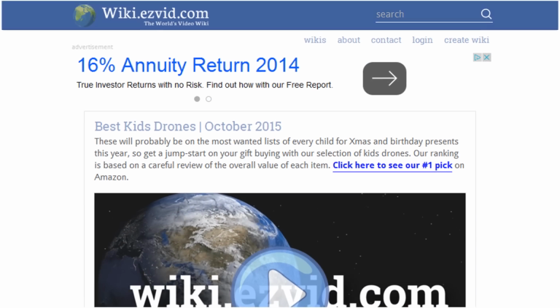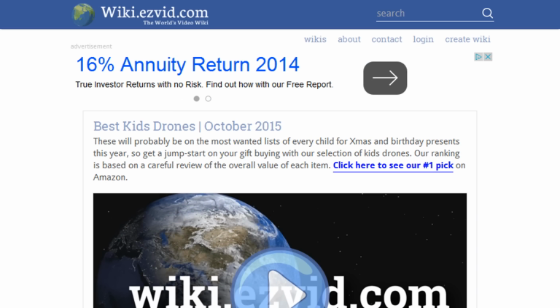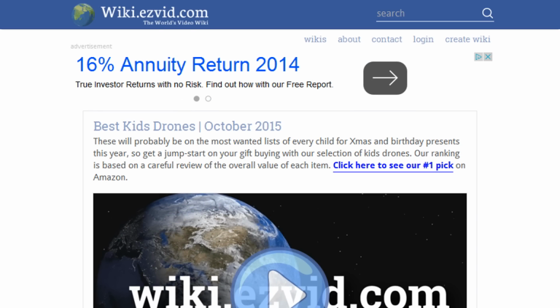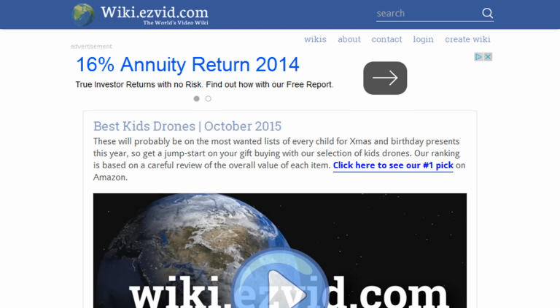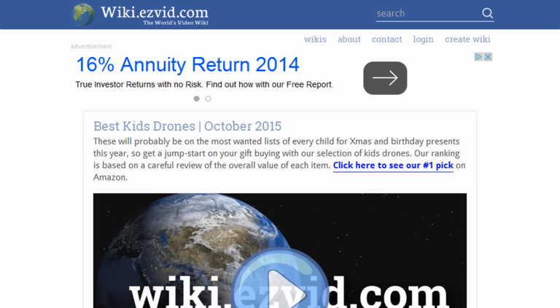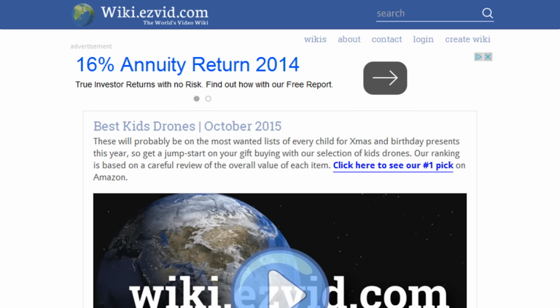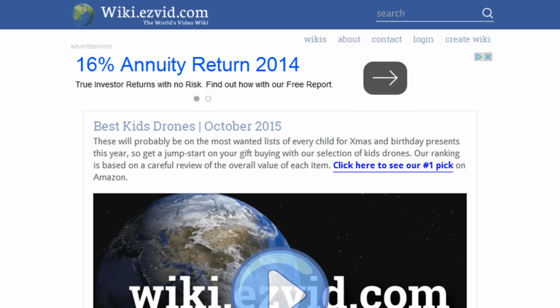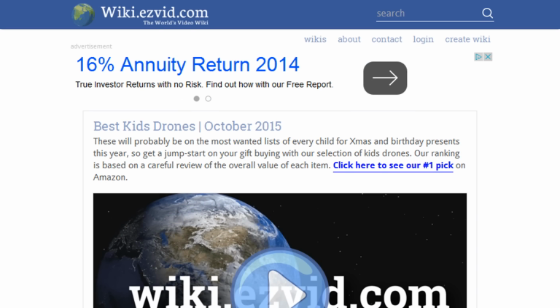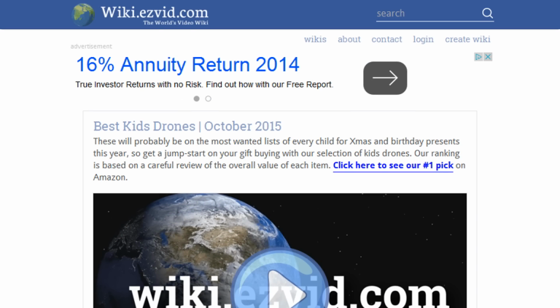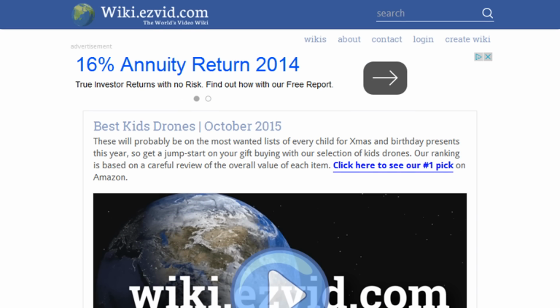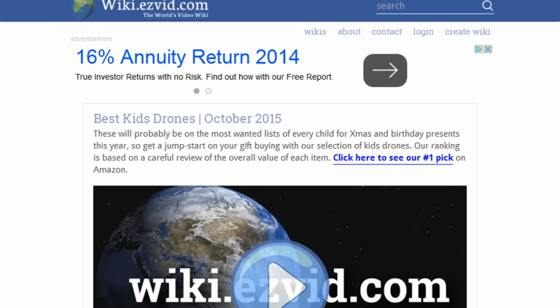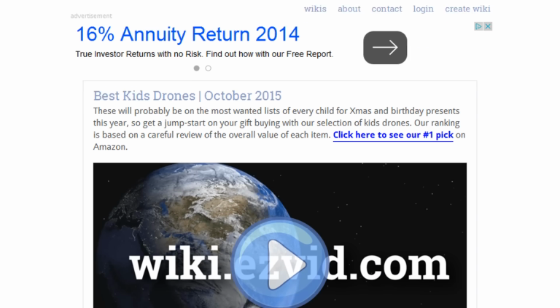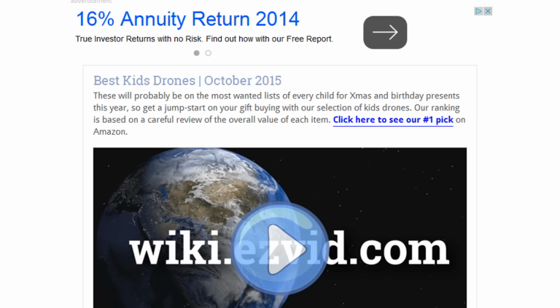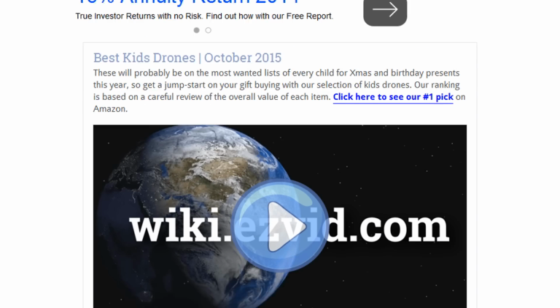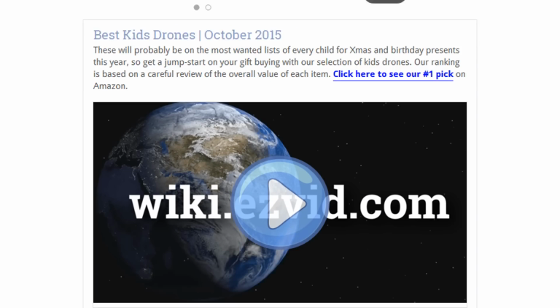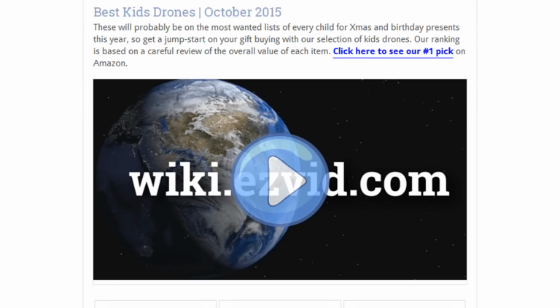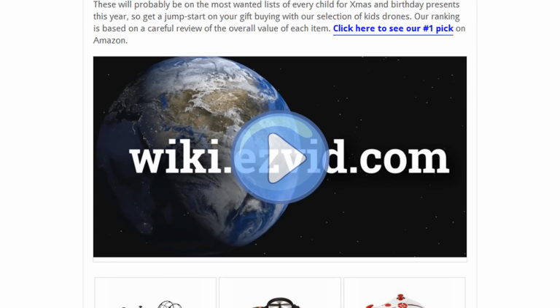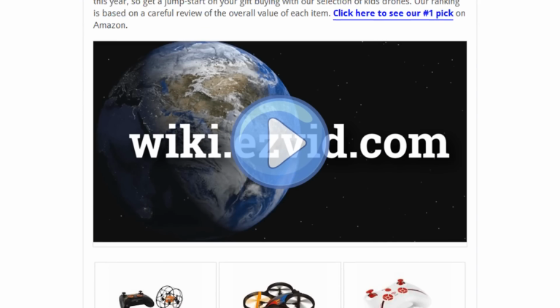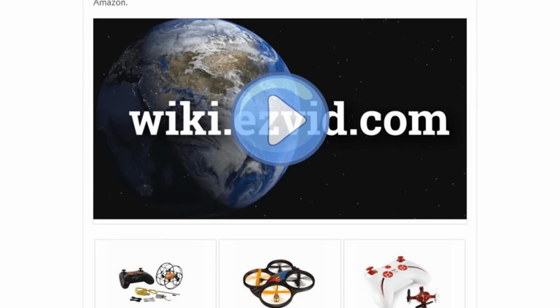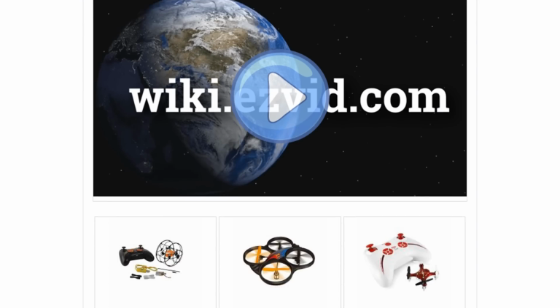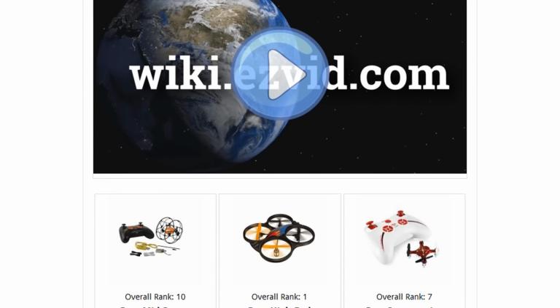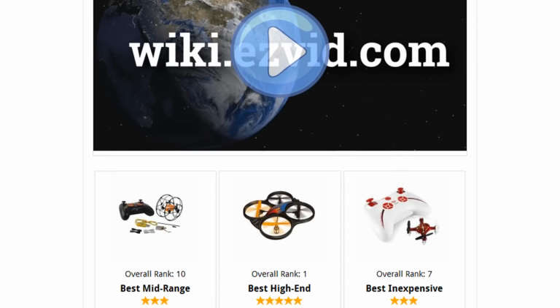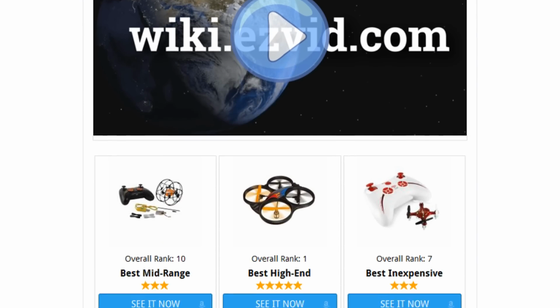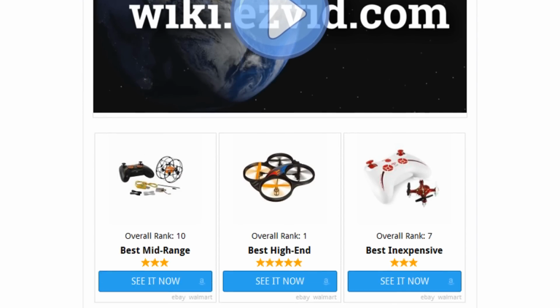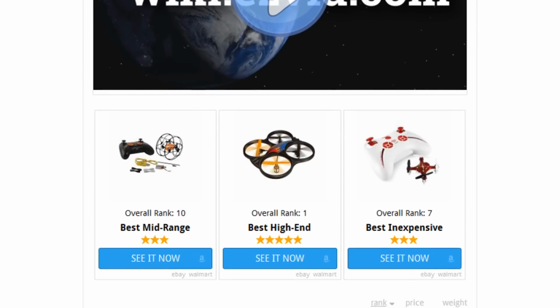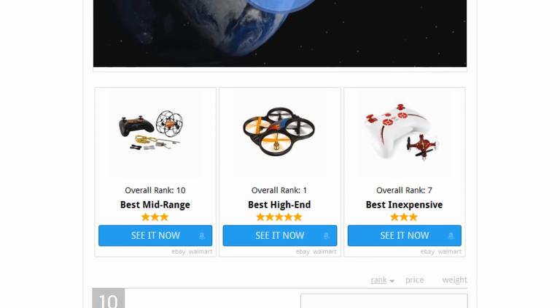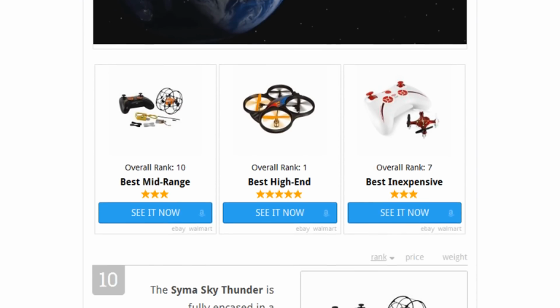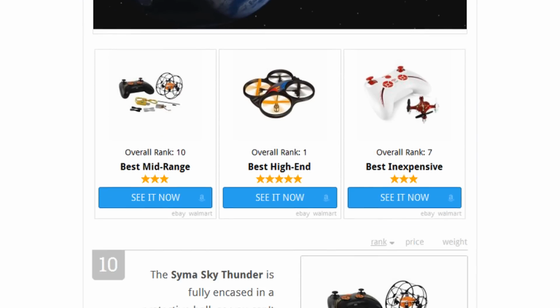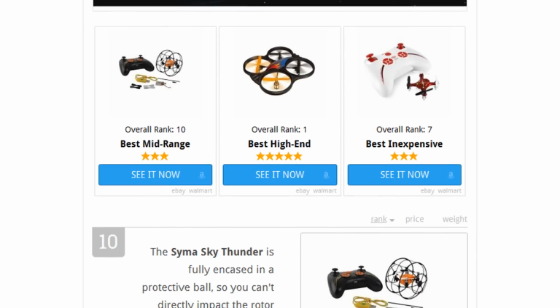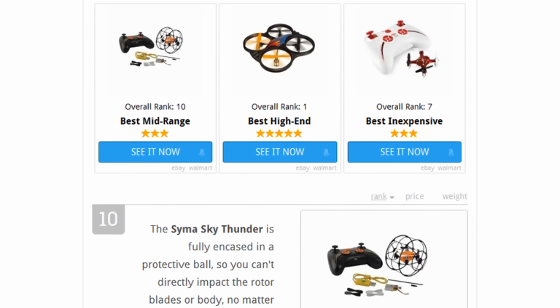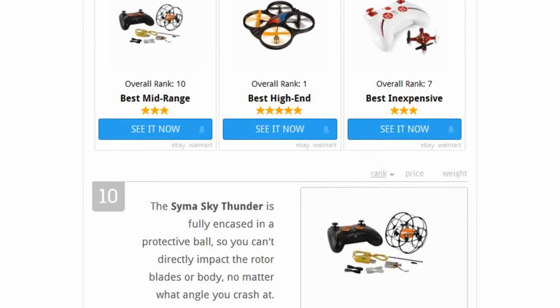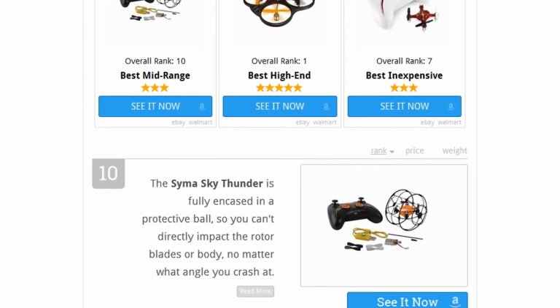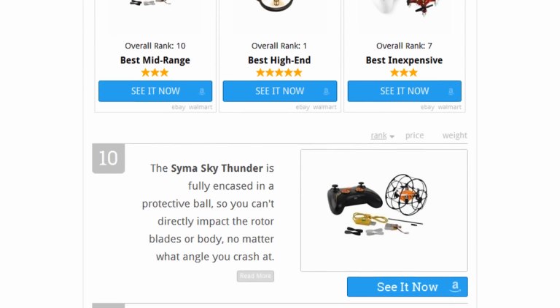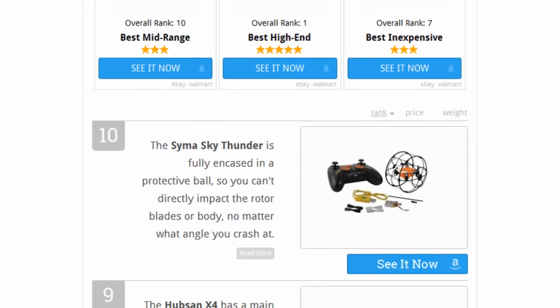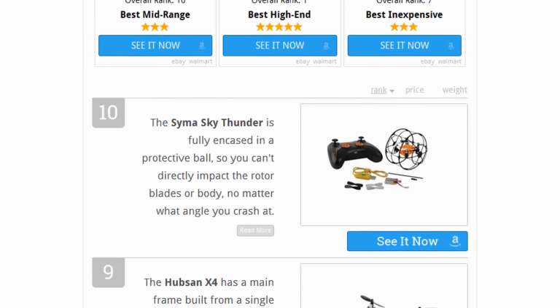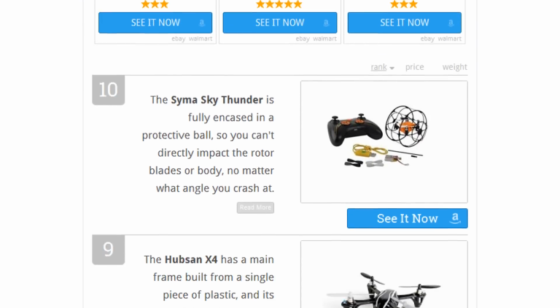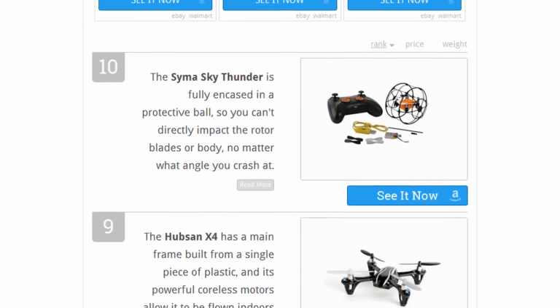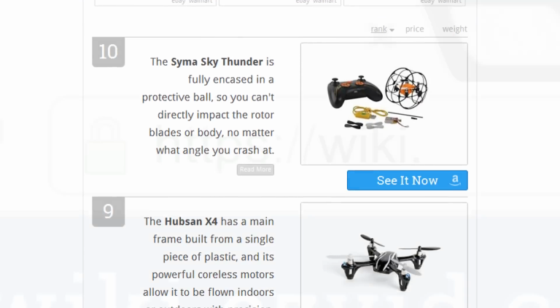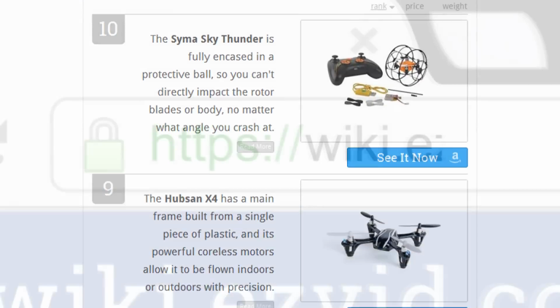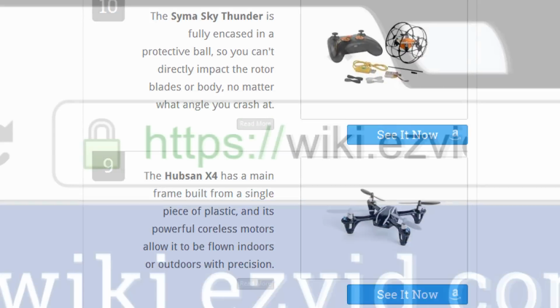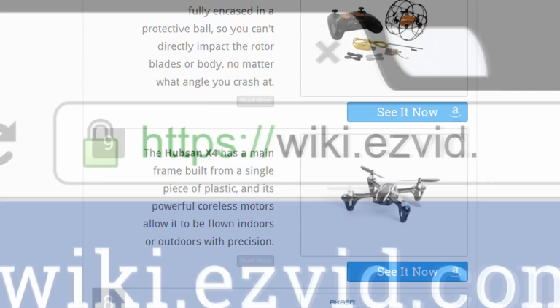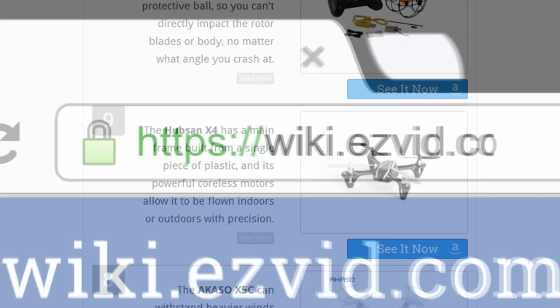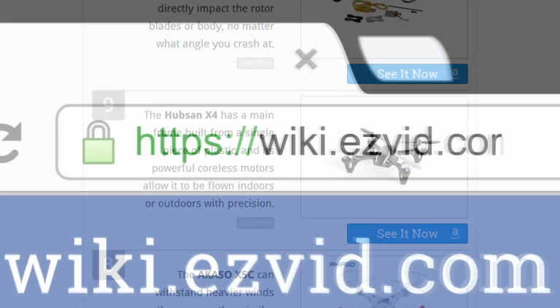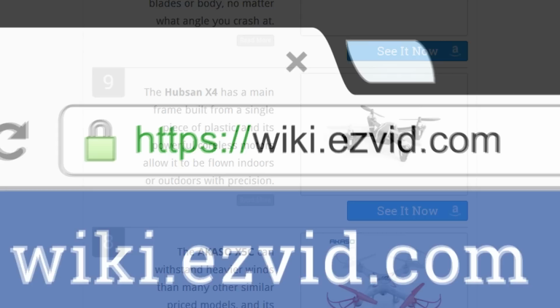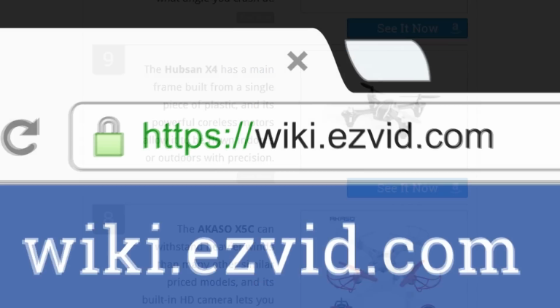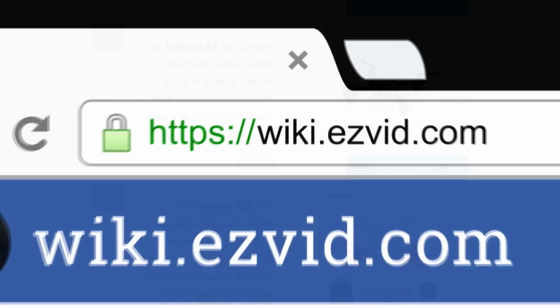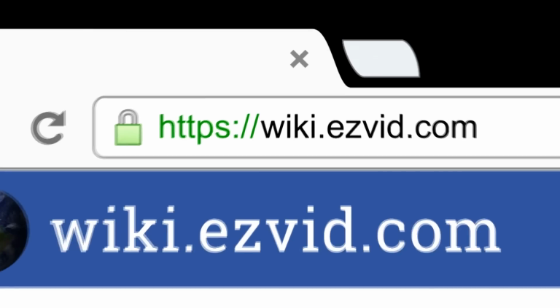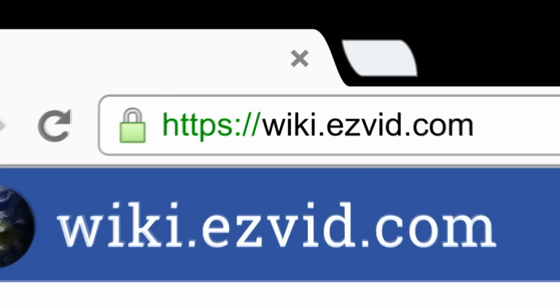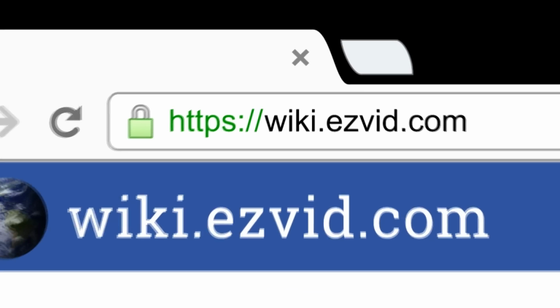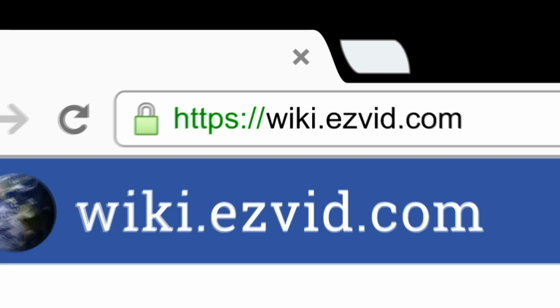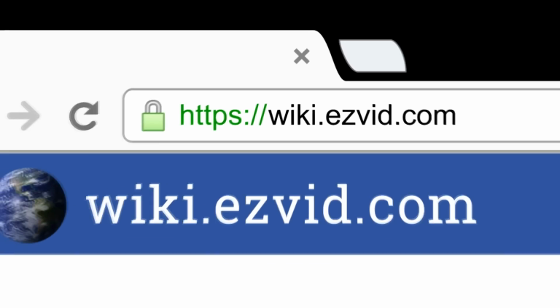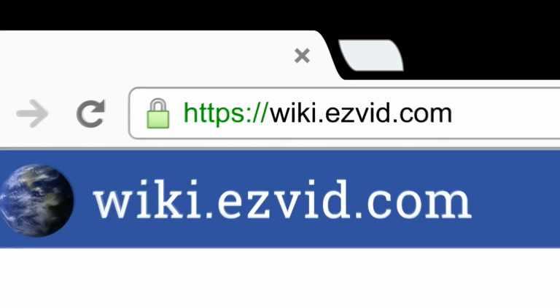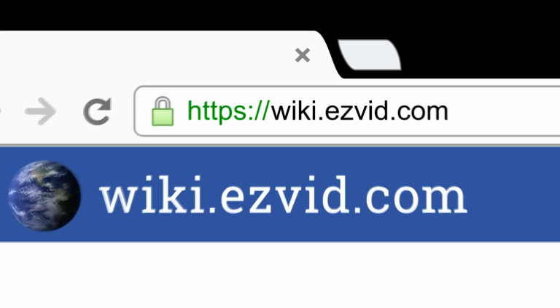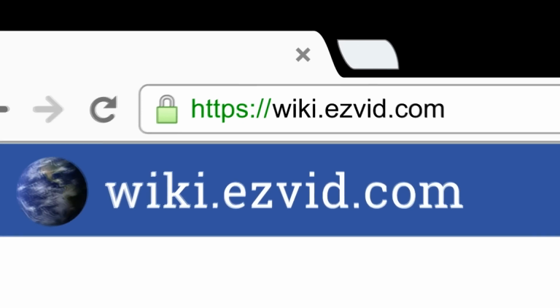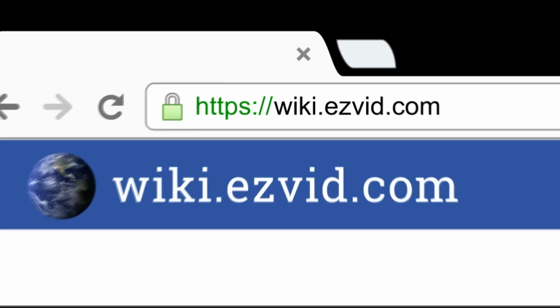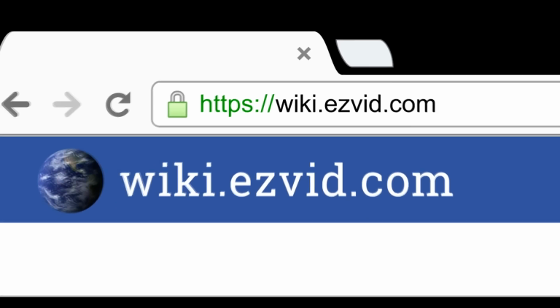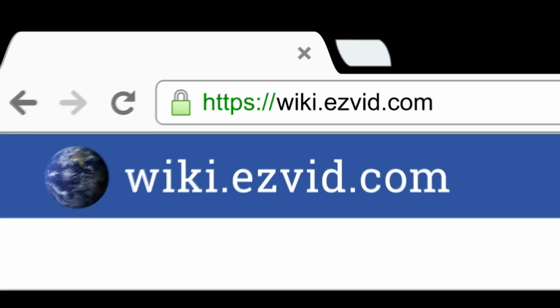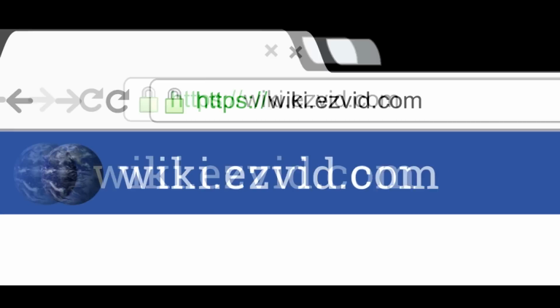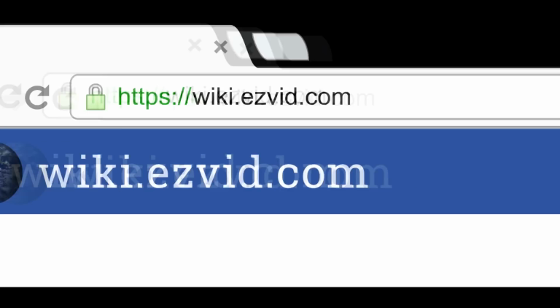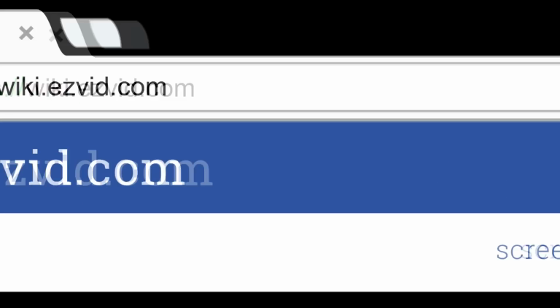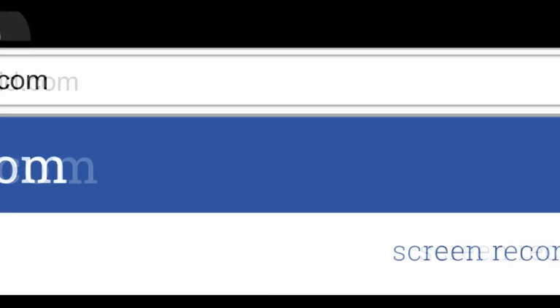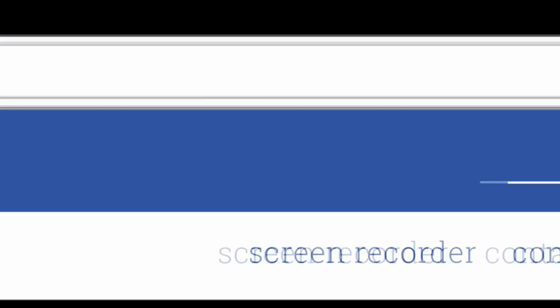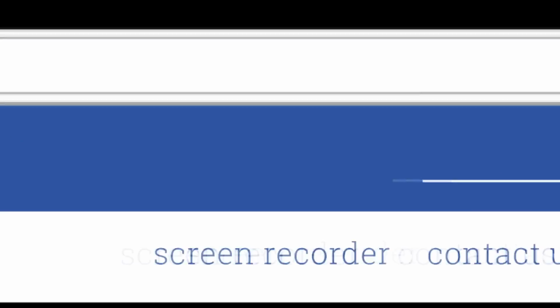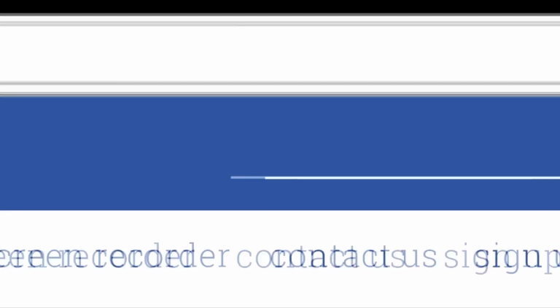To see all this stuff, go to wiki.easyvid.com and search for kids drones, or click beneath this video.